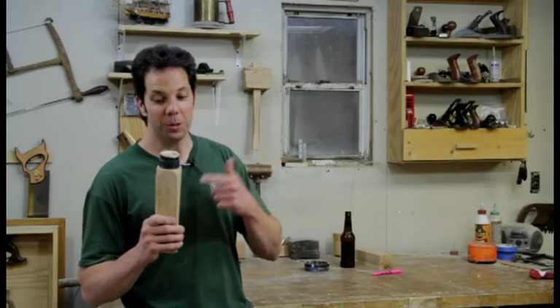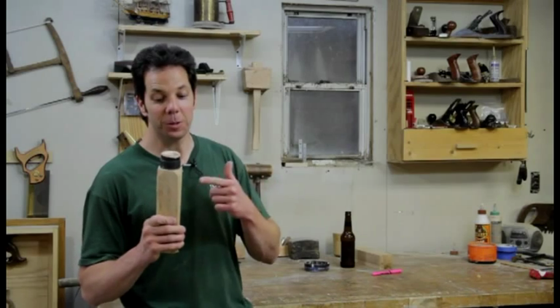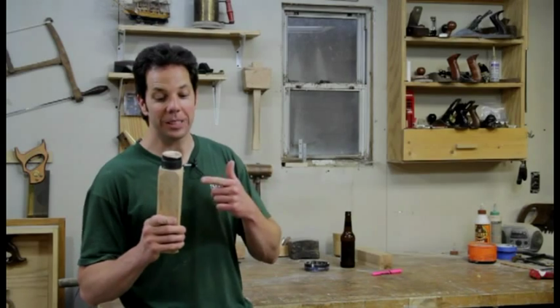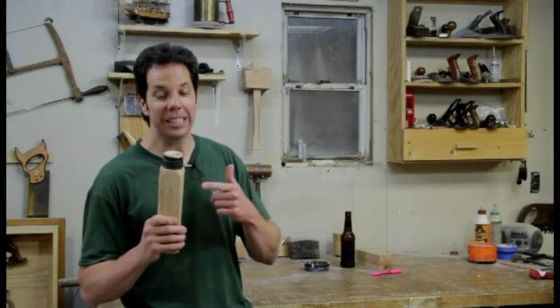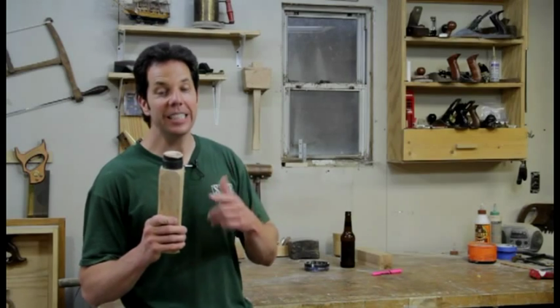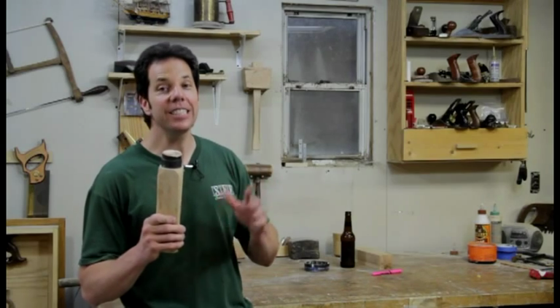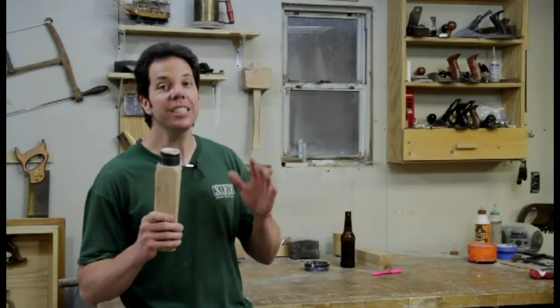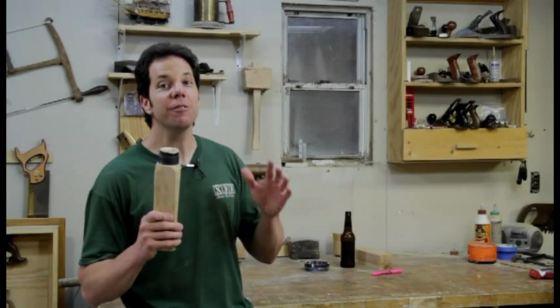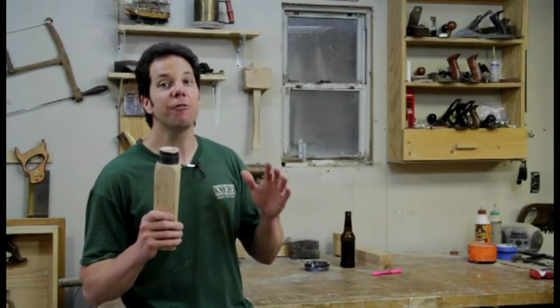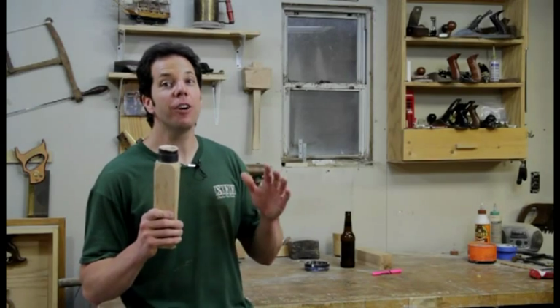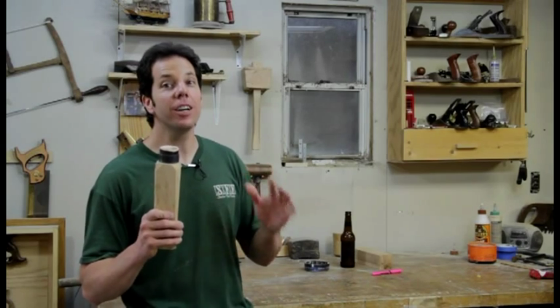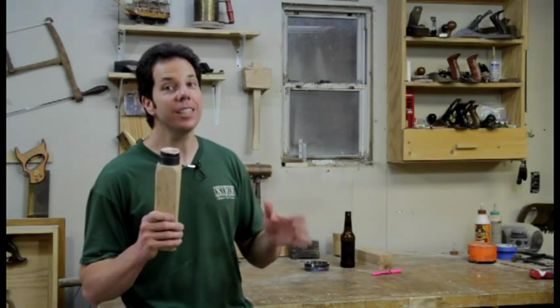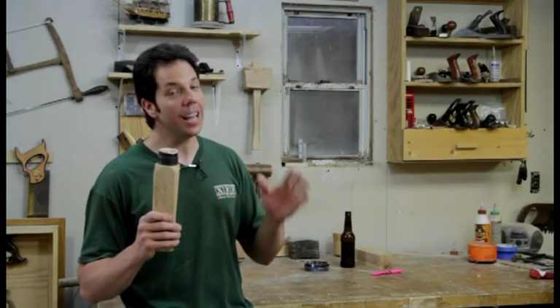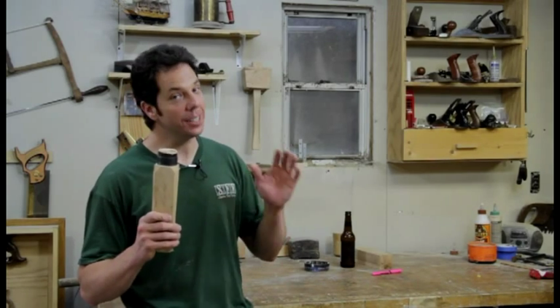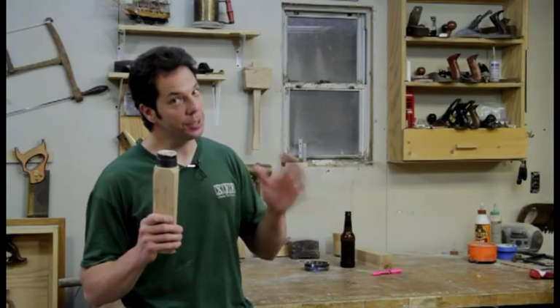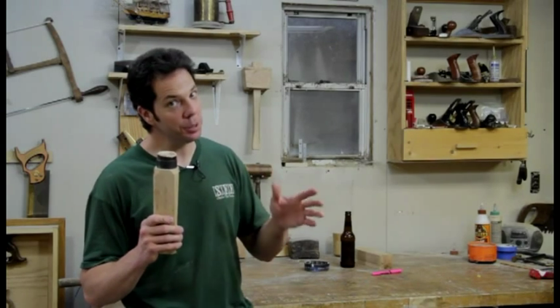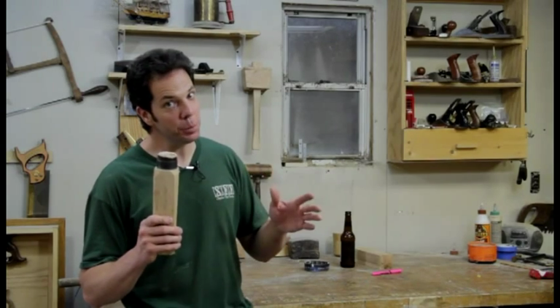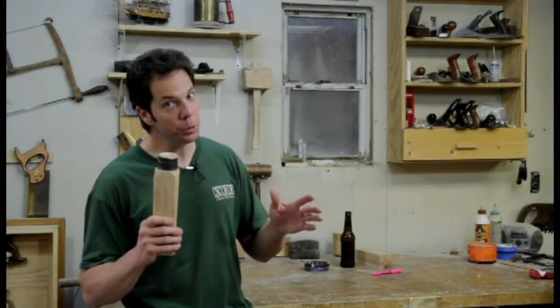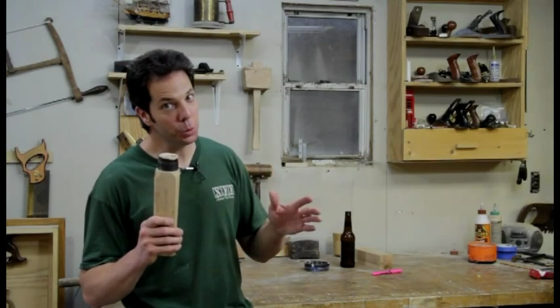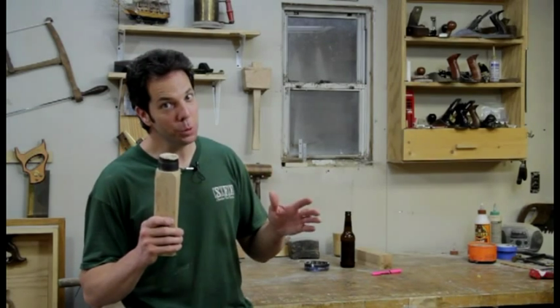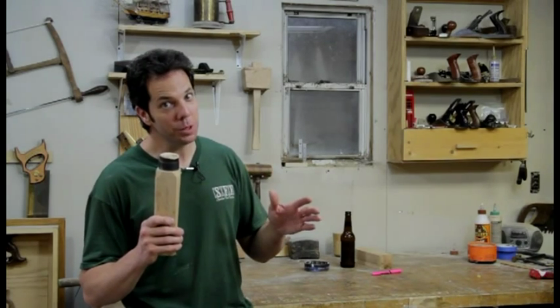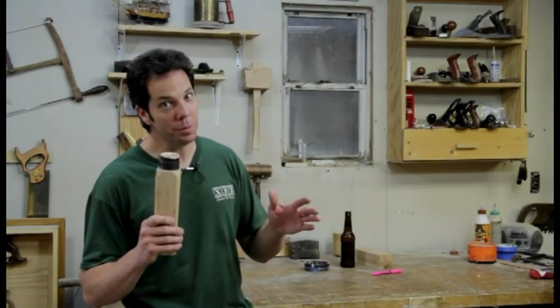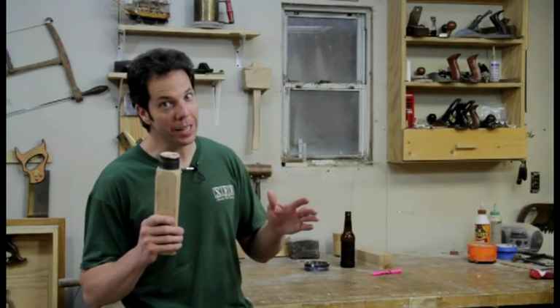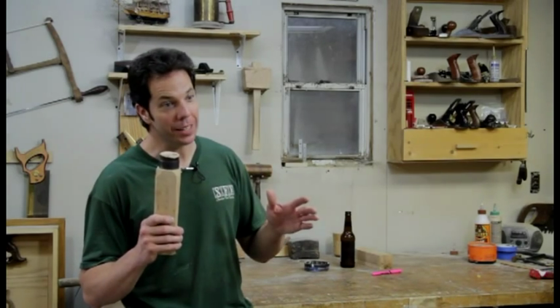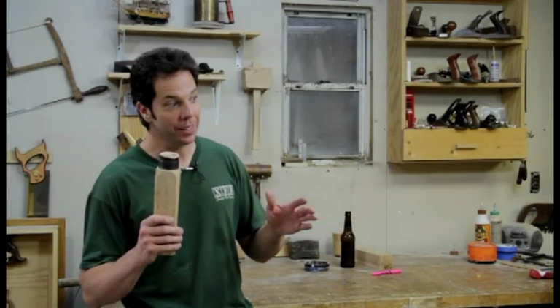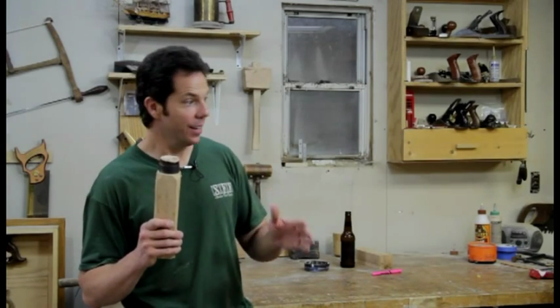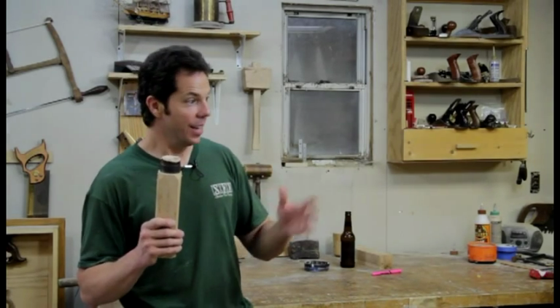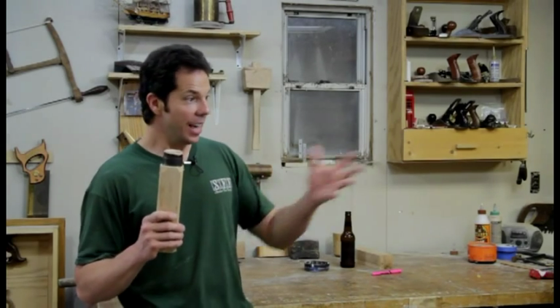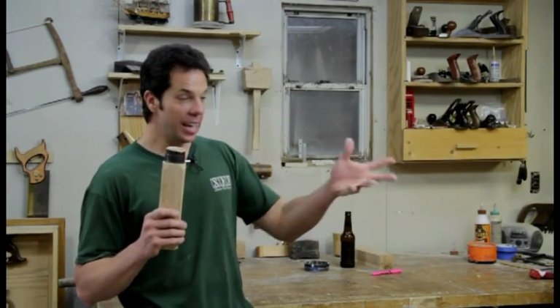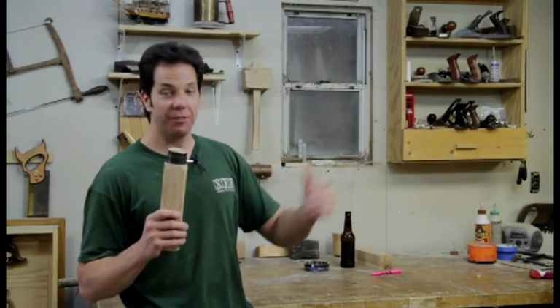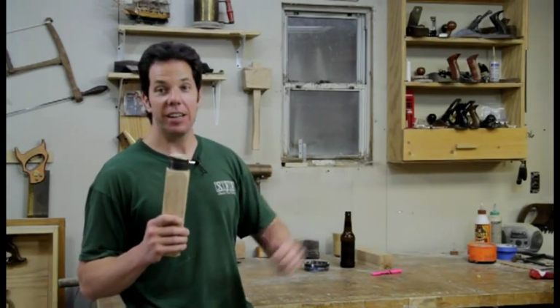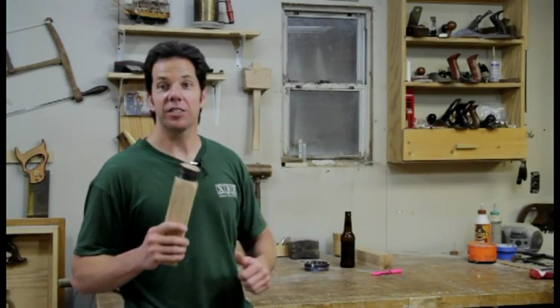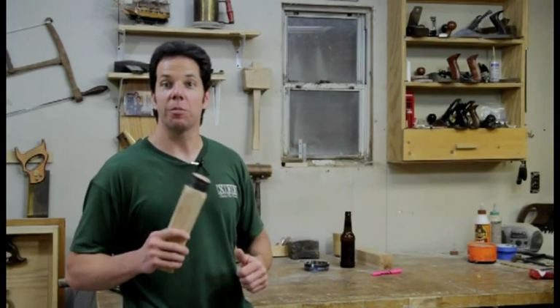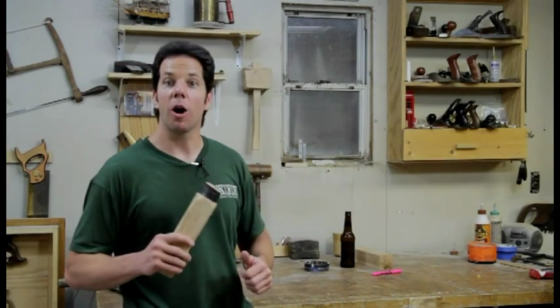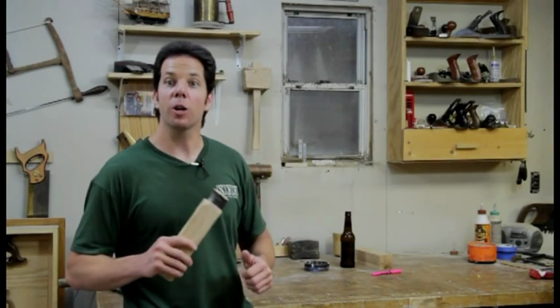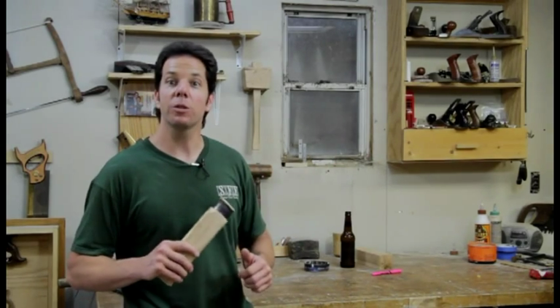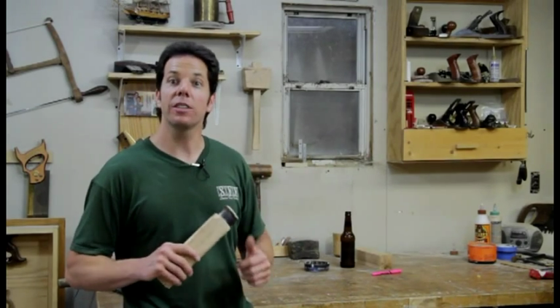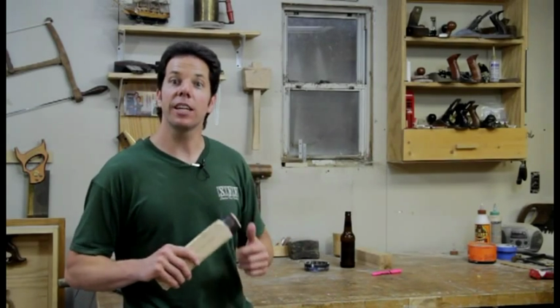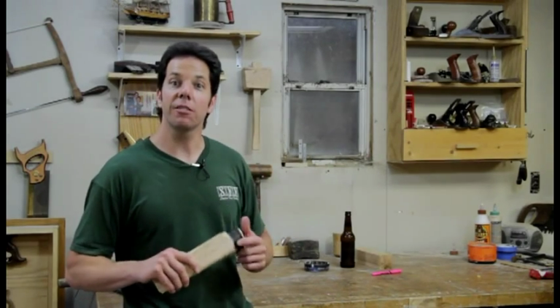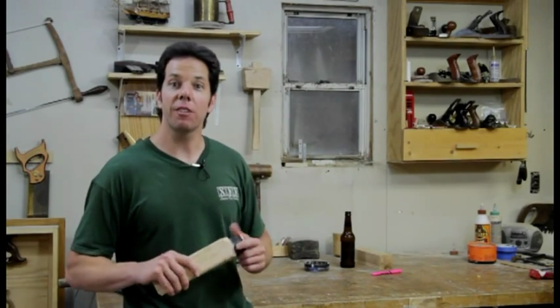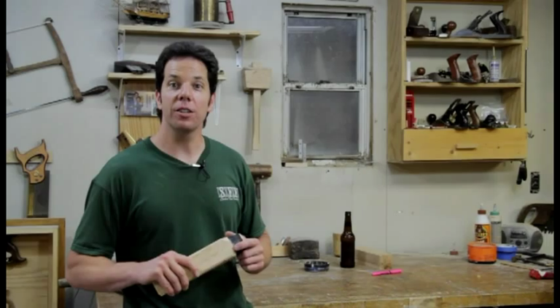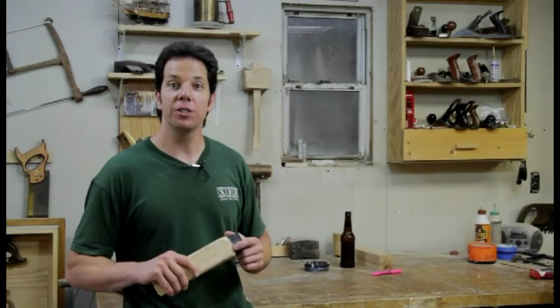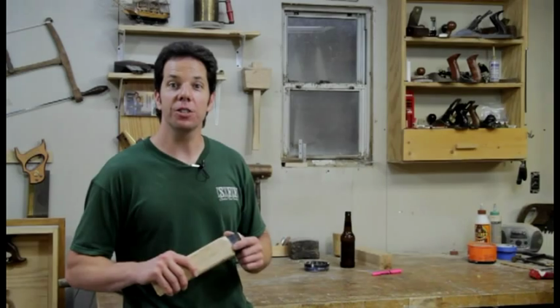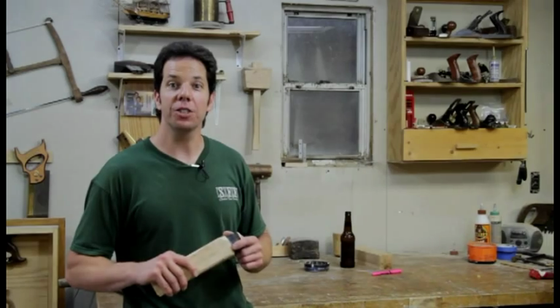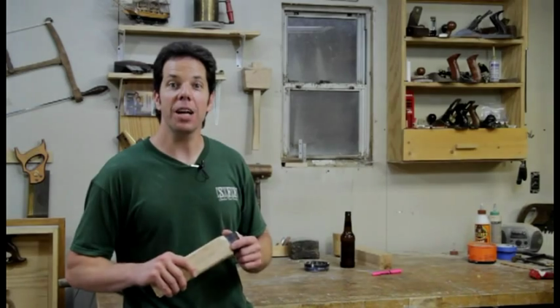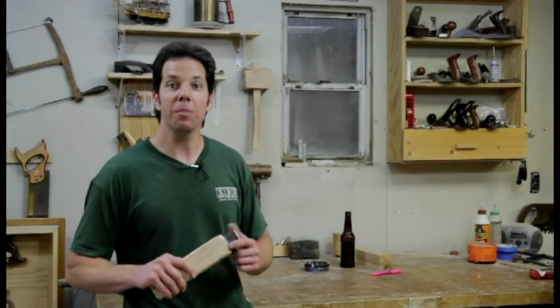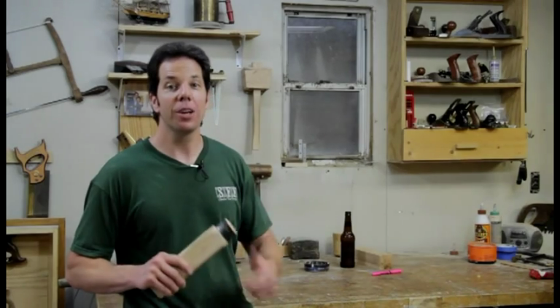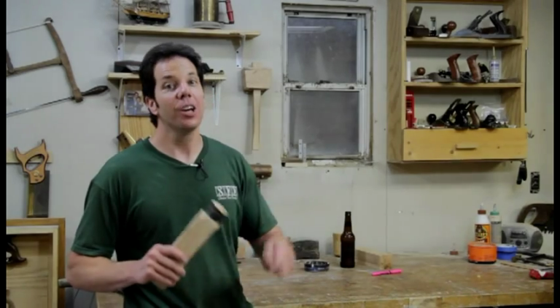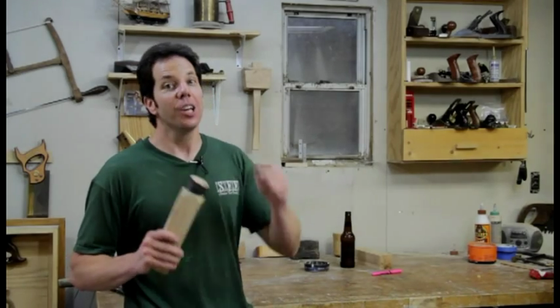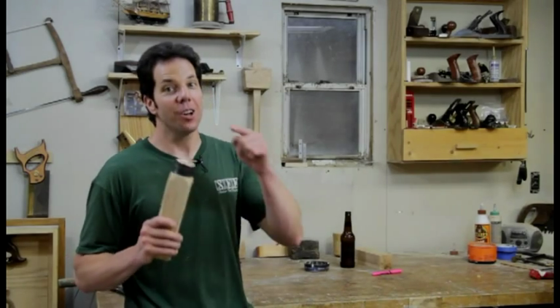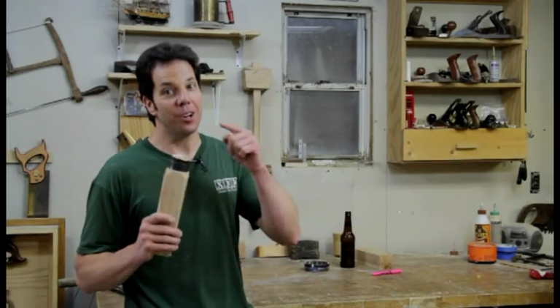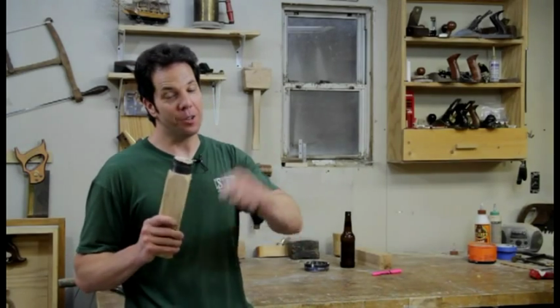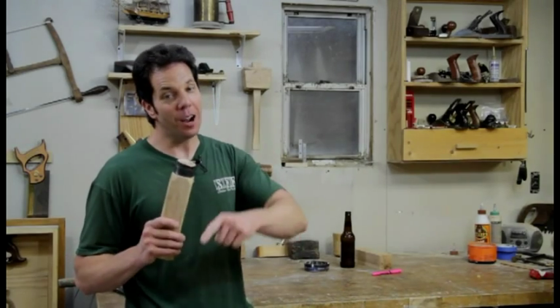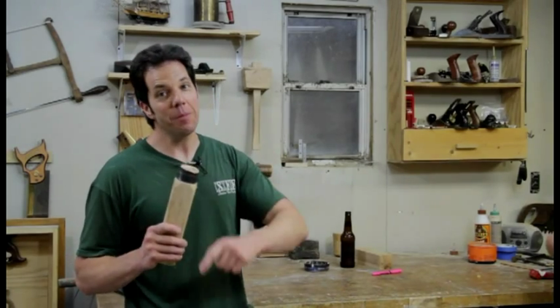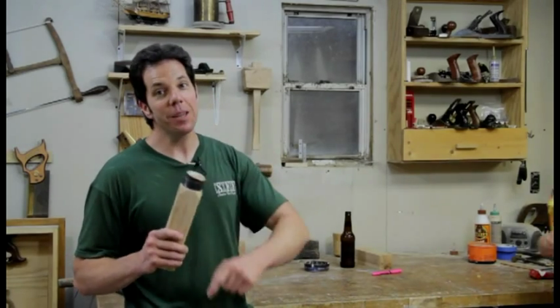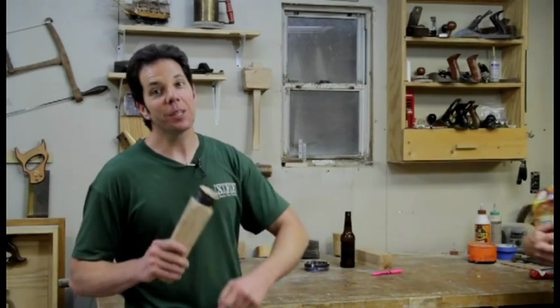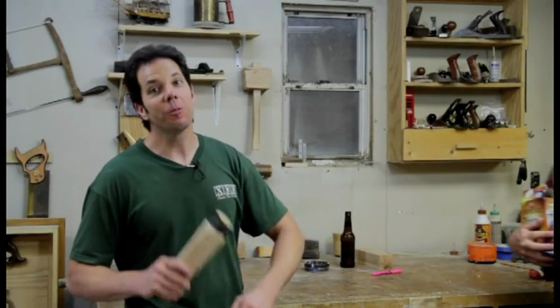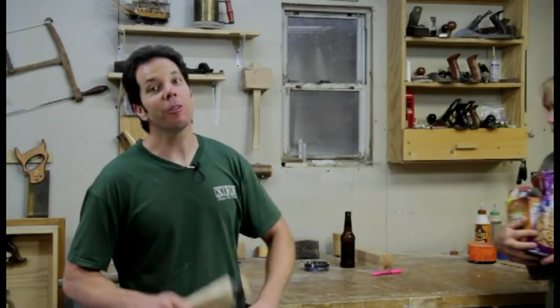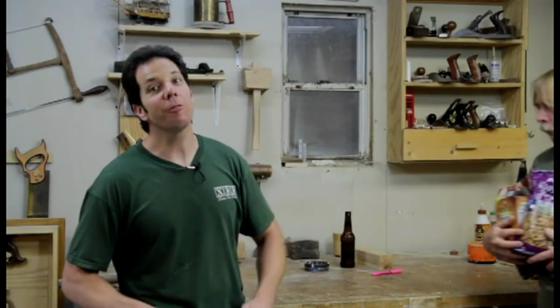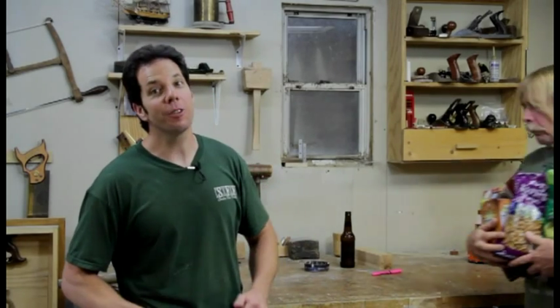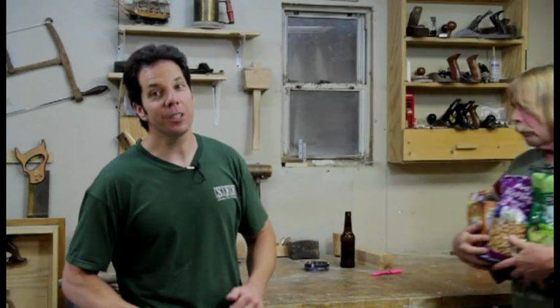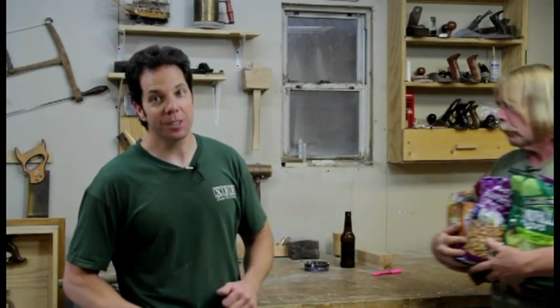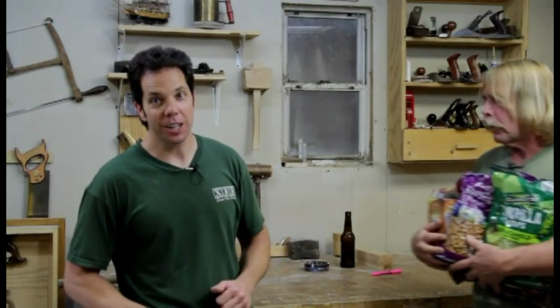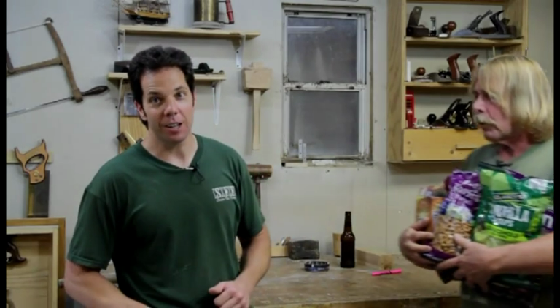This was an easy, fun, and simple tool to make. And if you have some hardwood laying around in your shop, you ought to try making one for yourself.